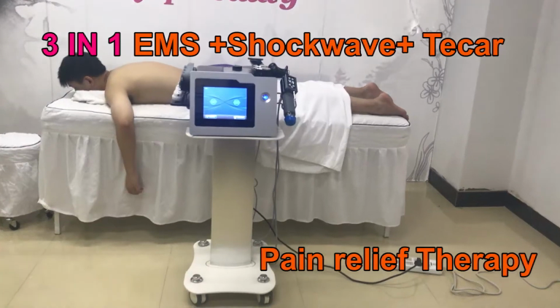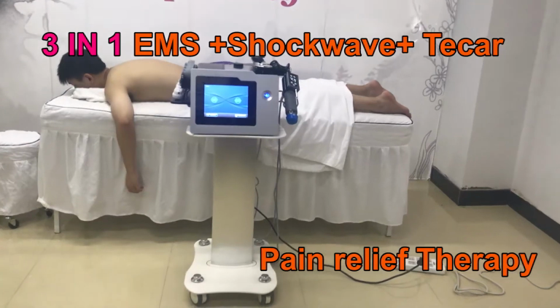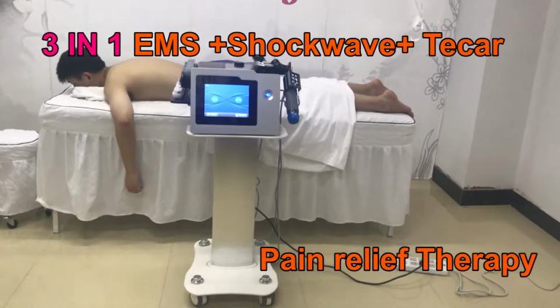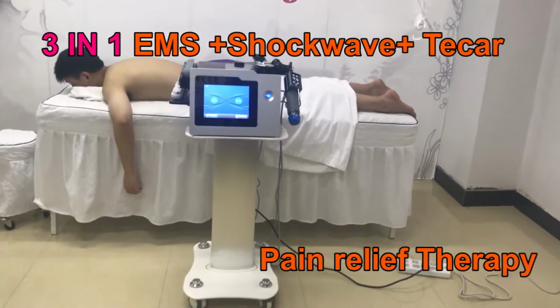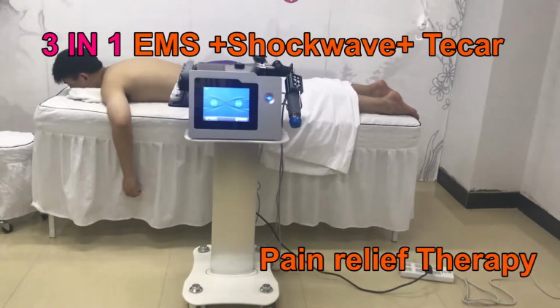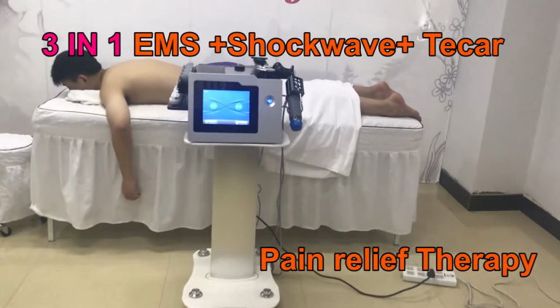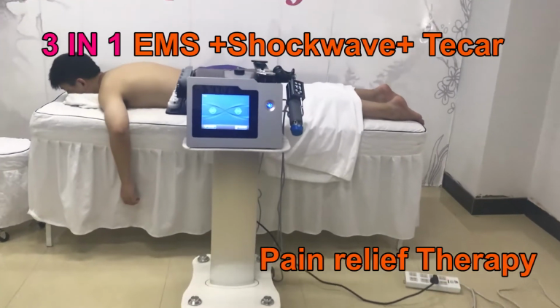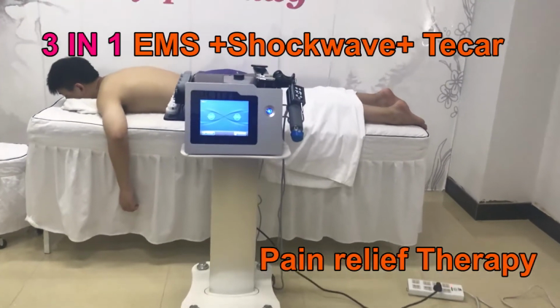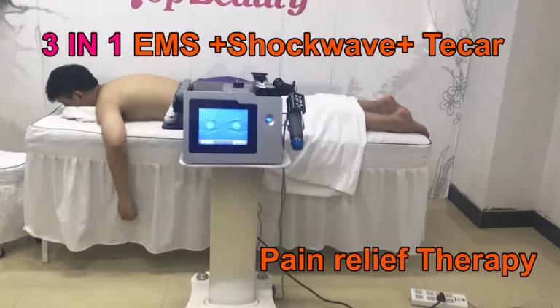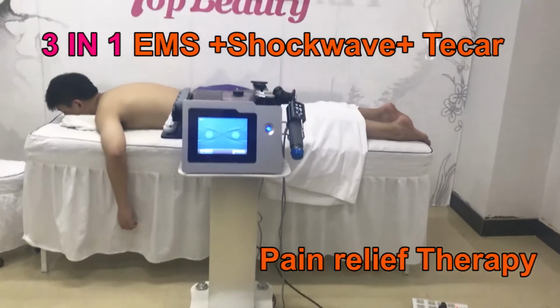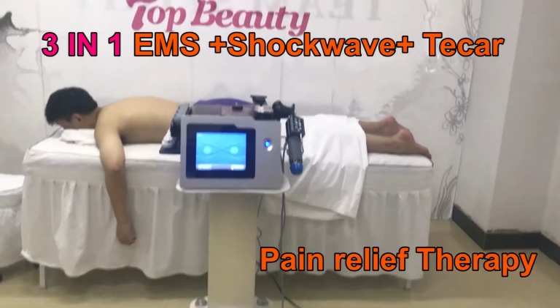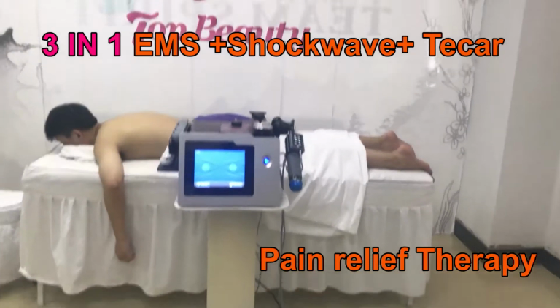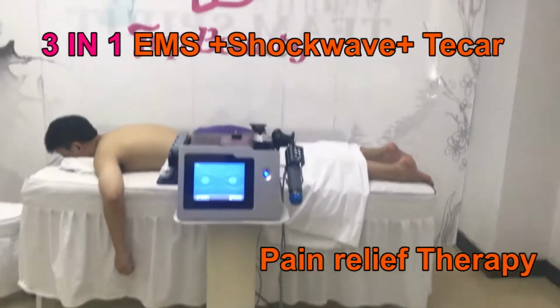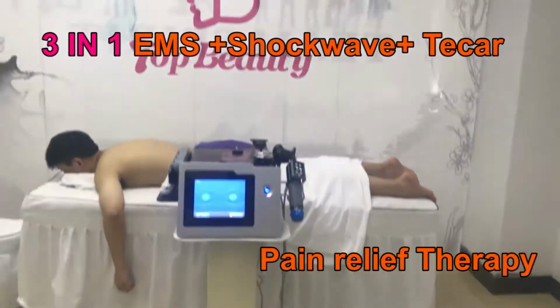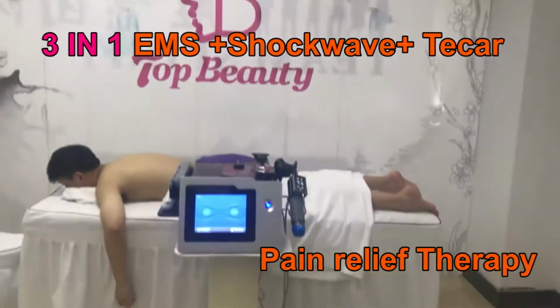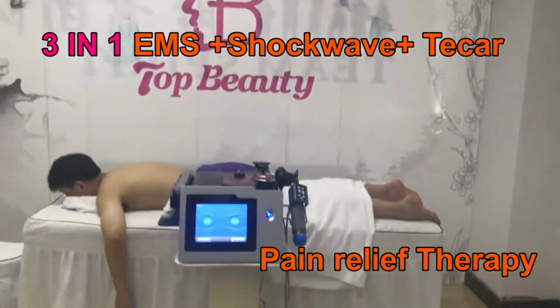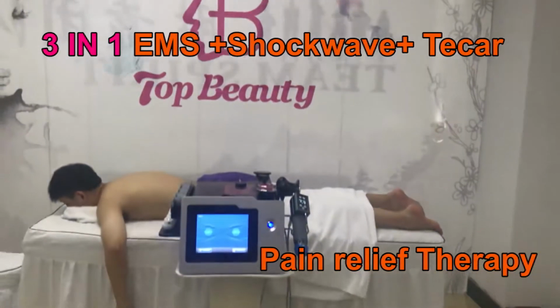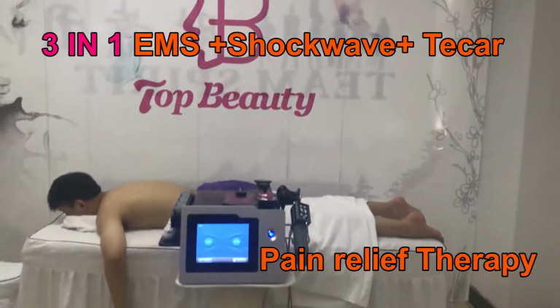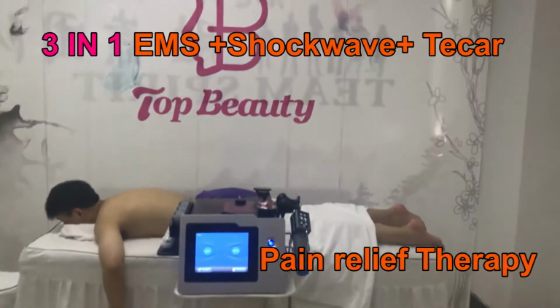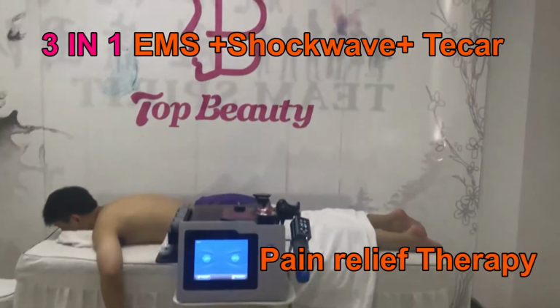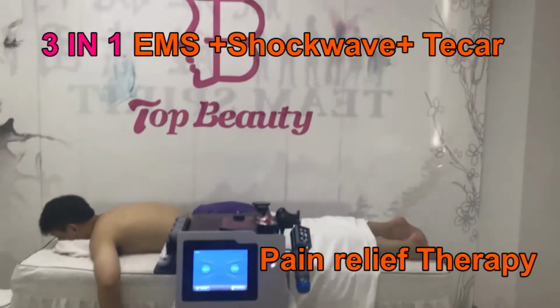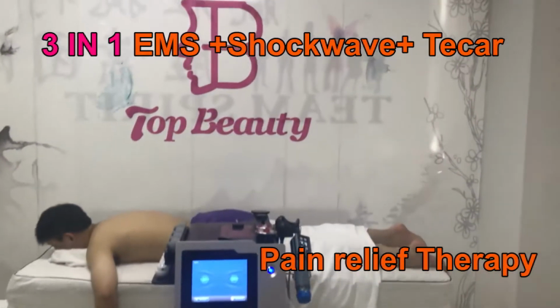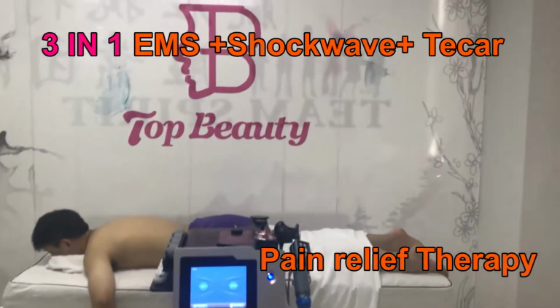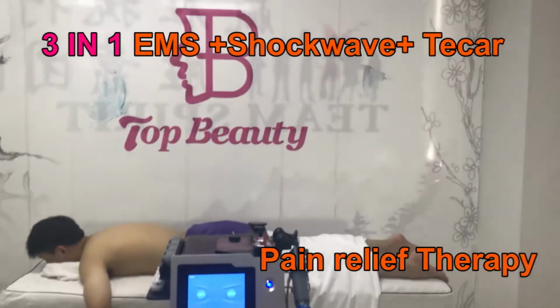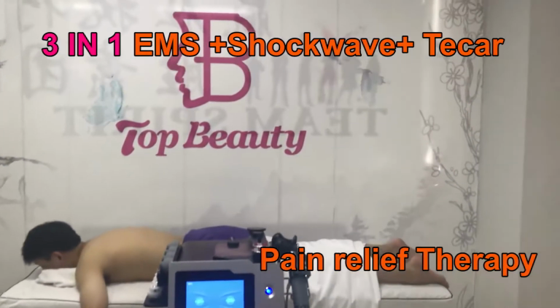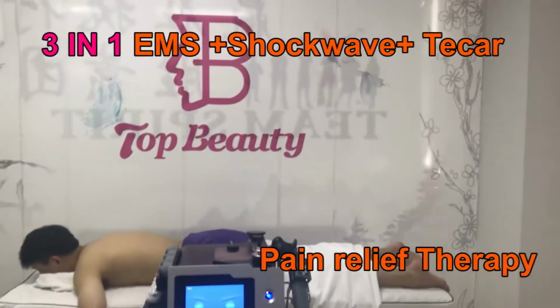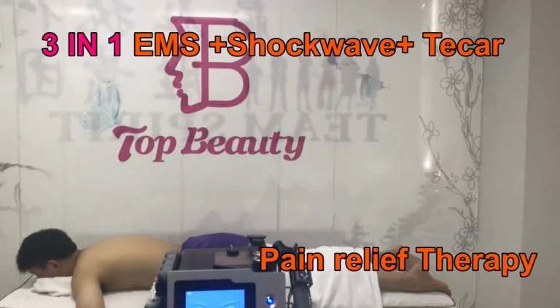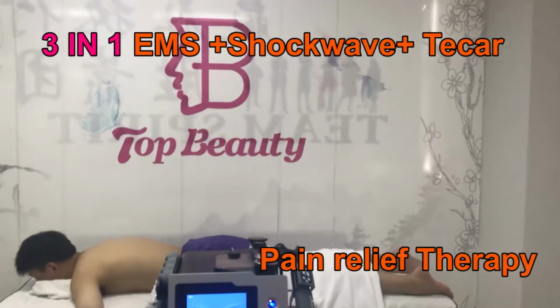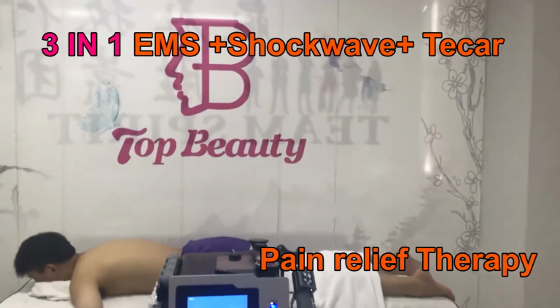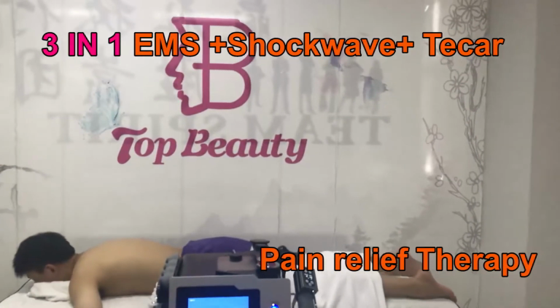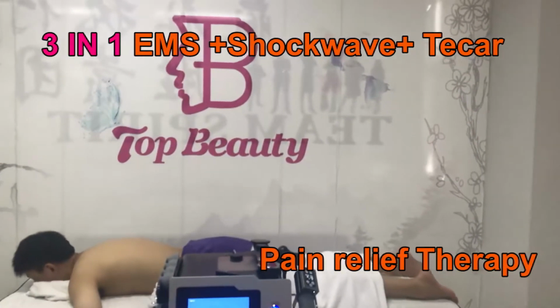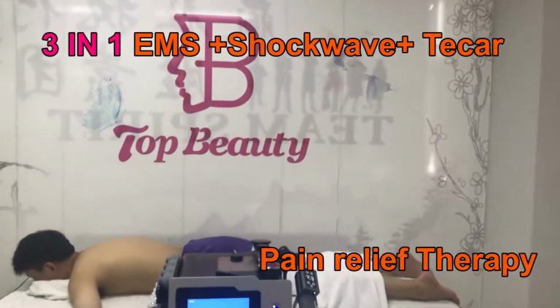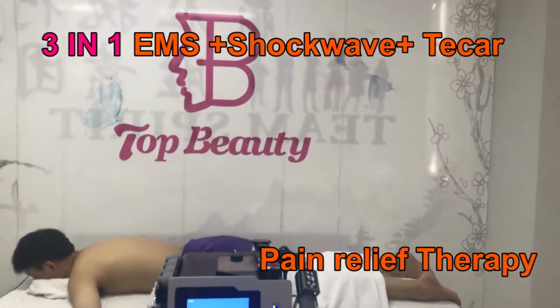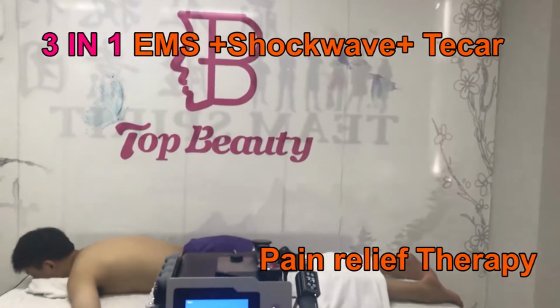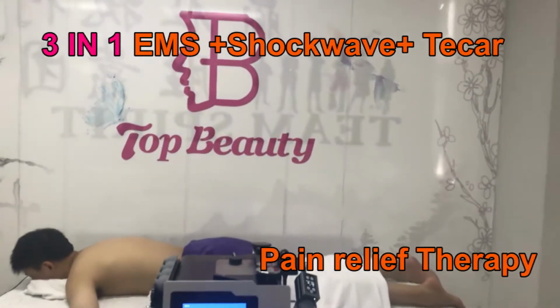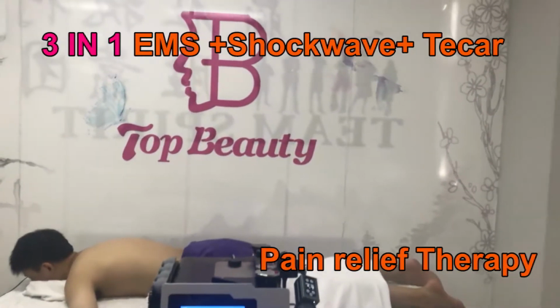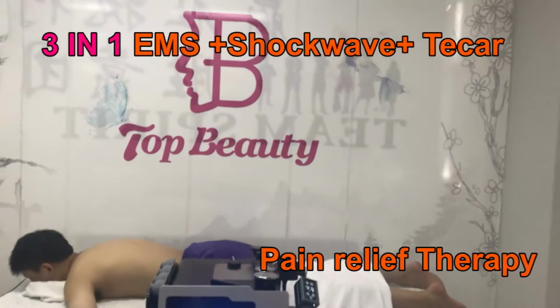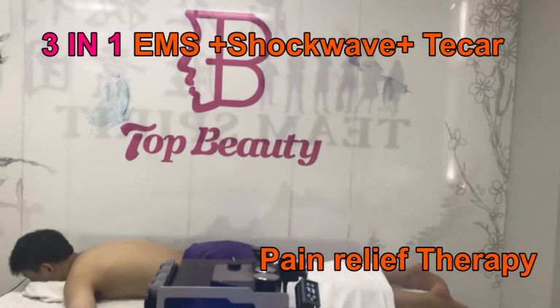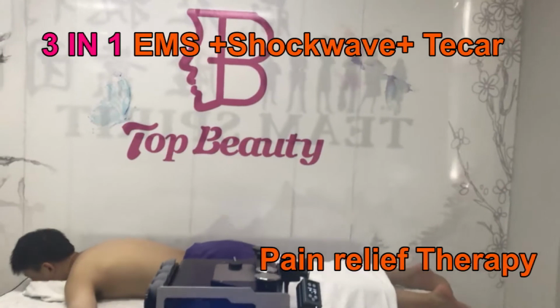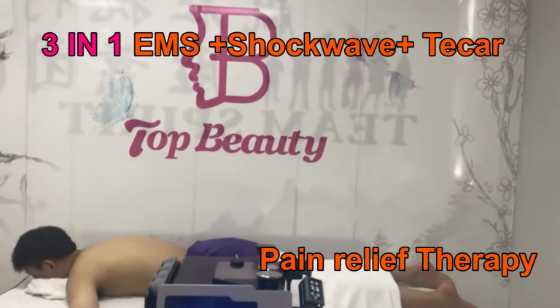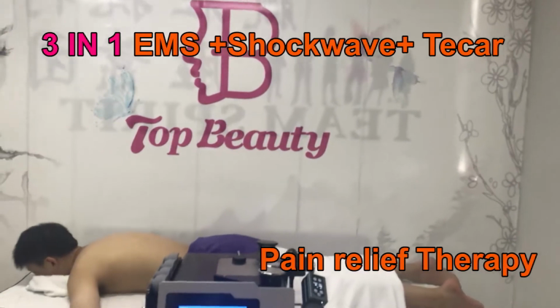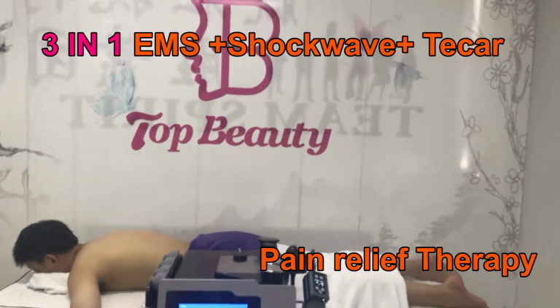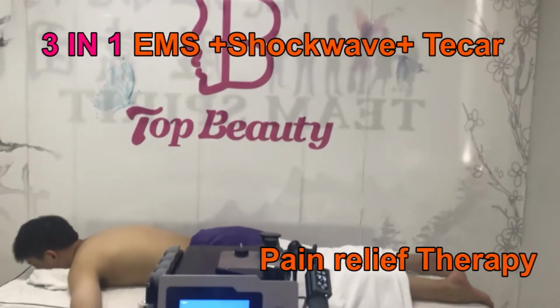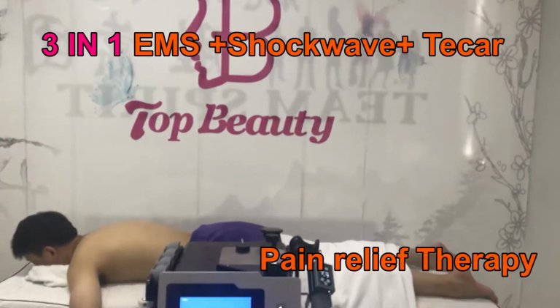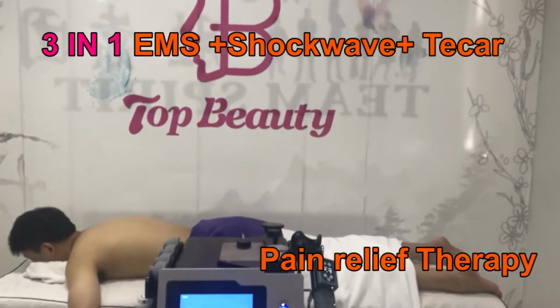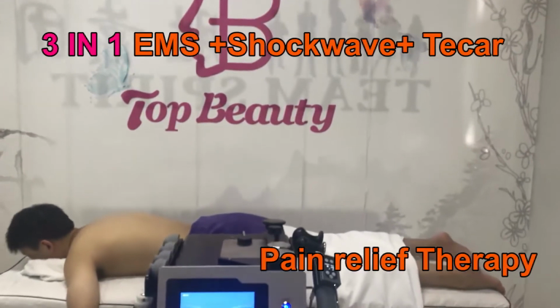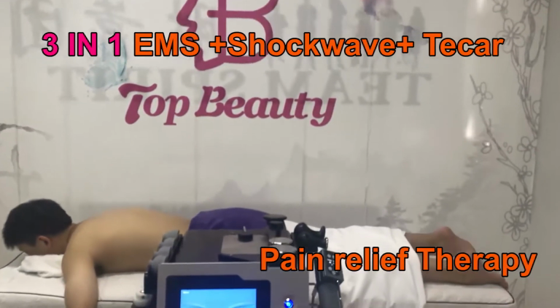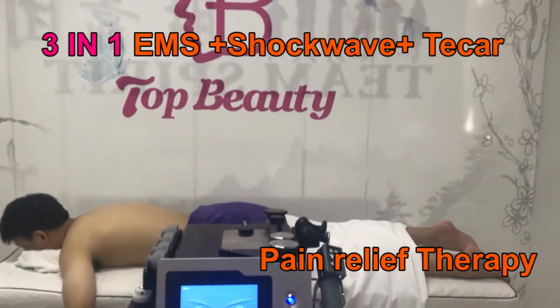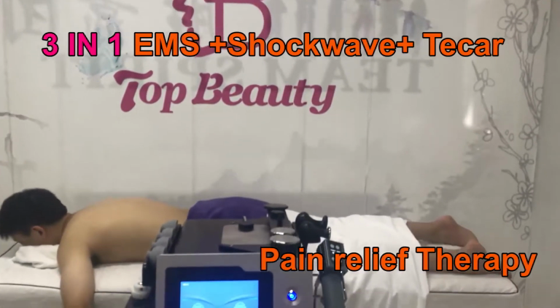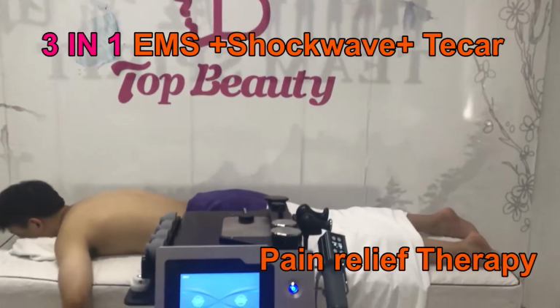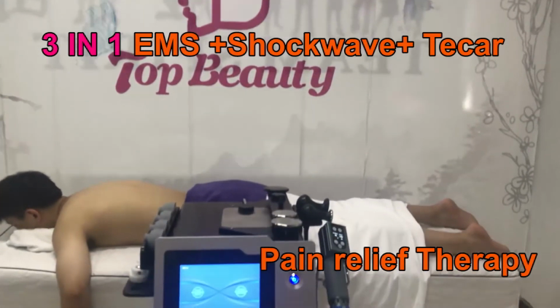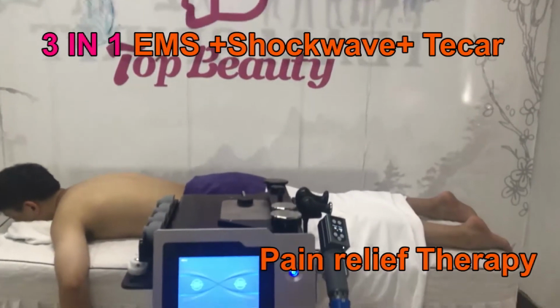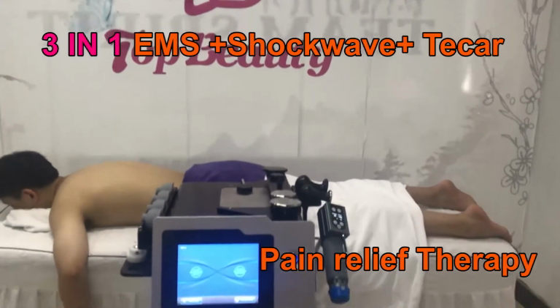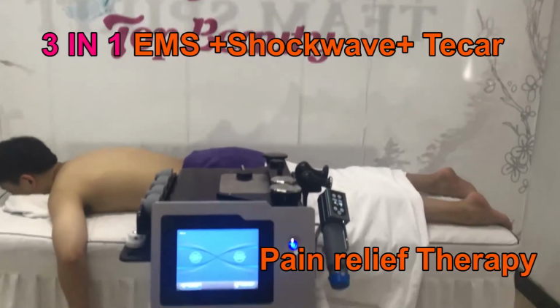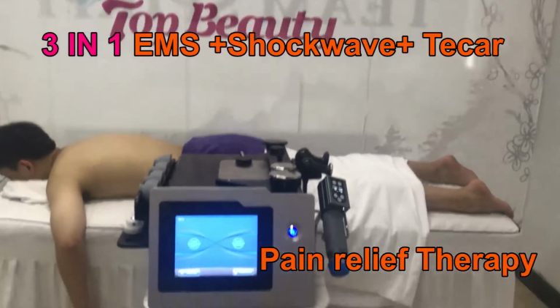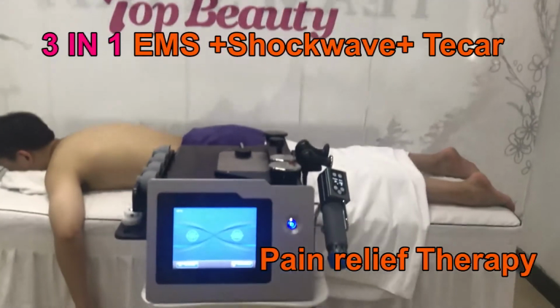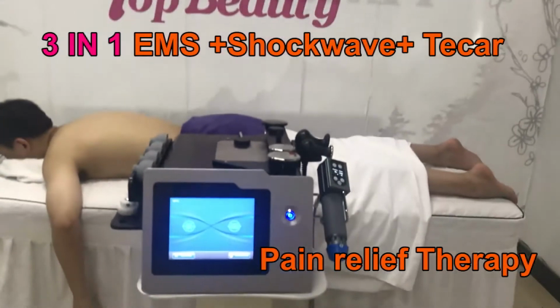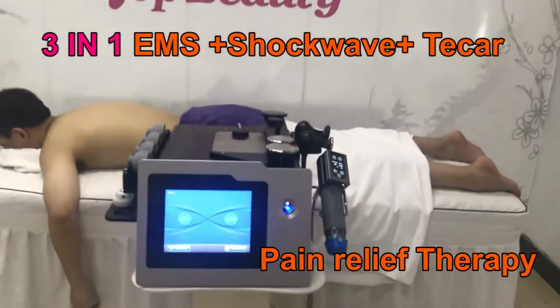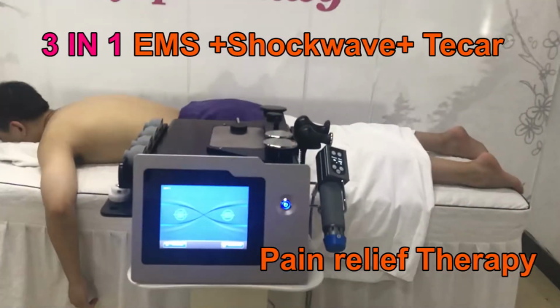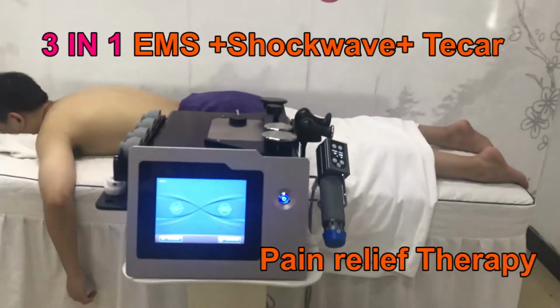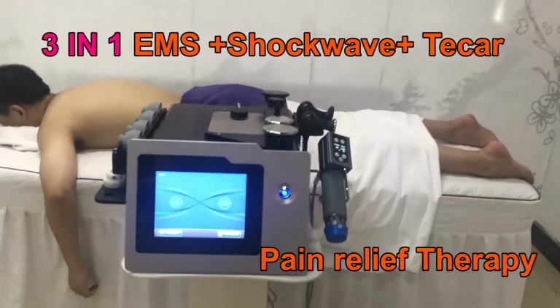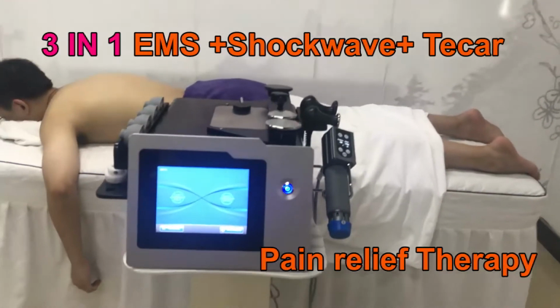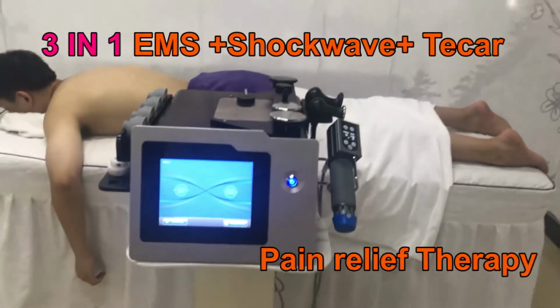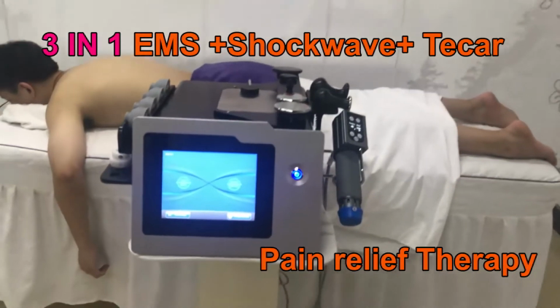Hello, this is Top Beauty. Now I'm going to introduce the 3-in-1 T-cut shortwave EMS machine for you.